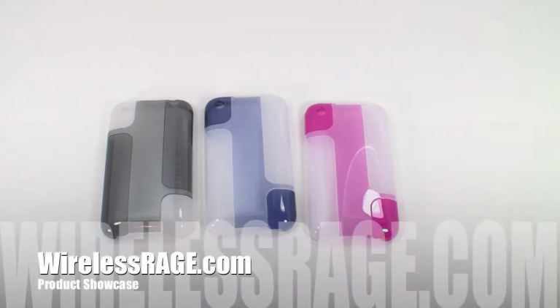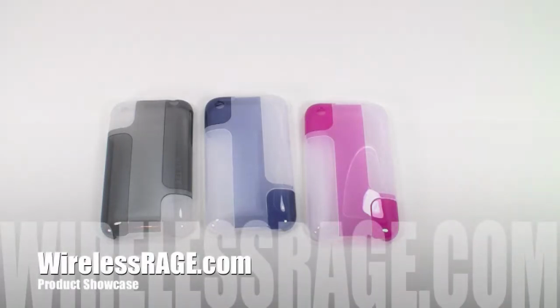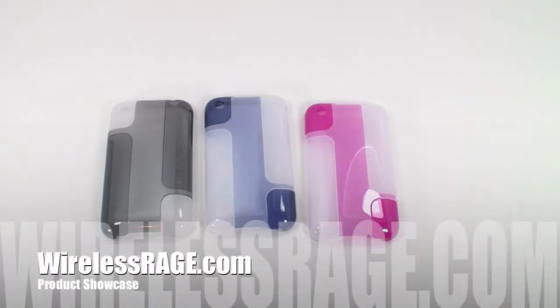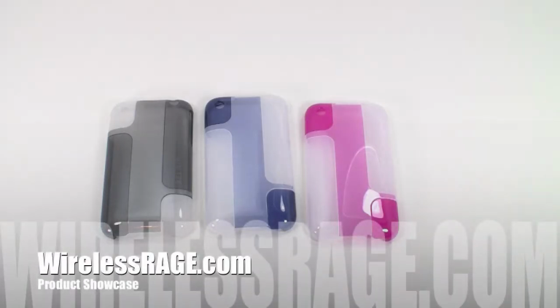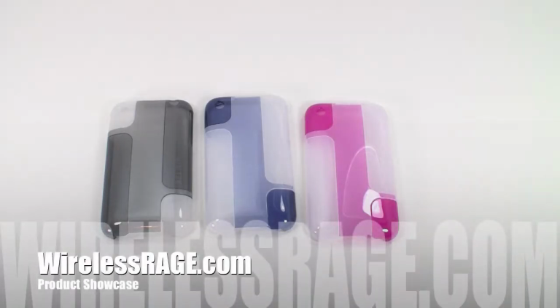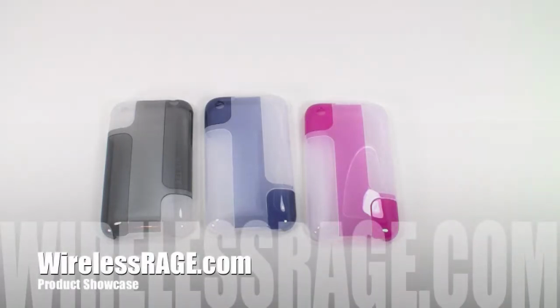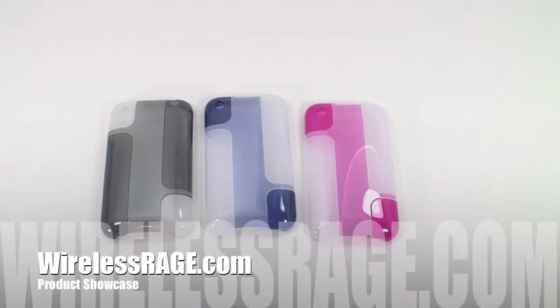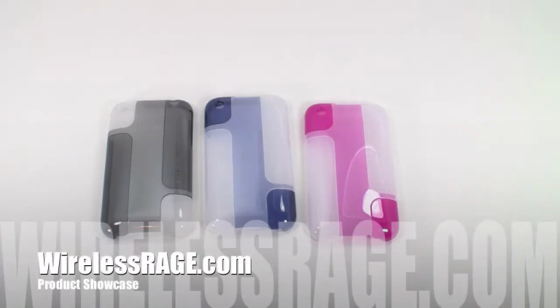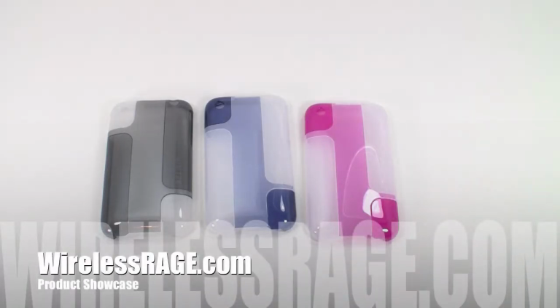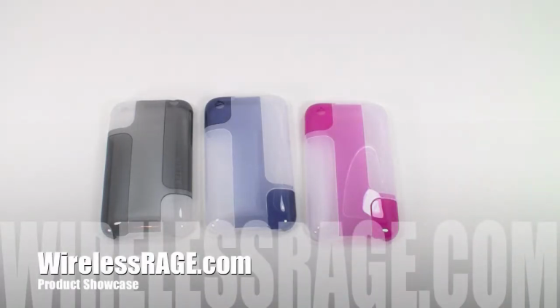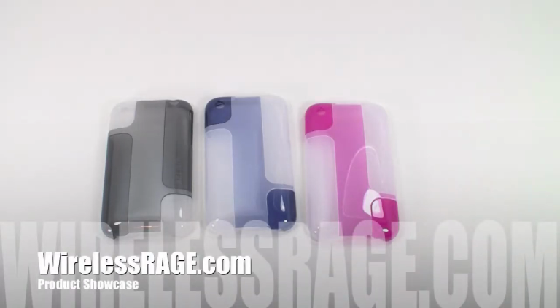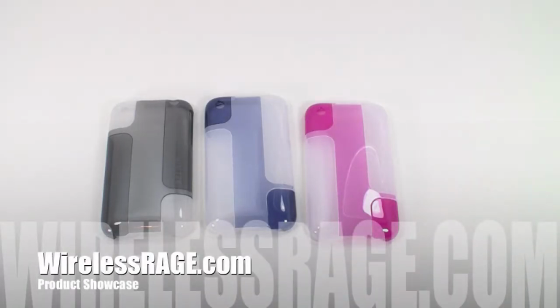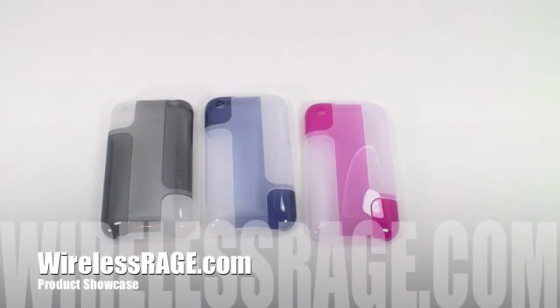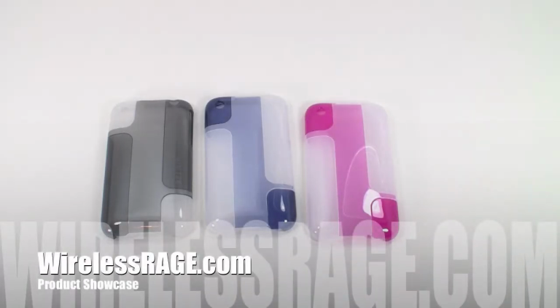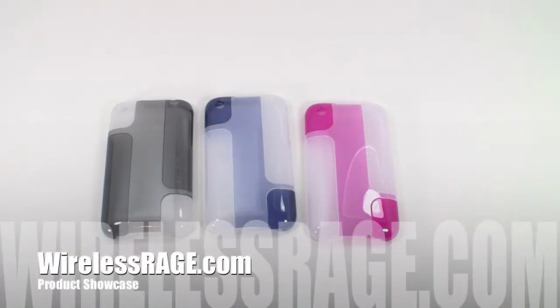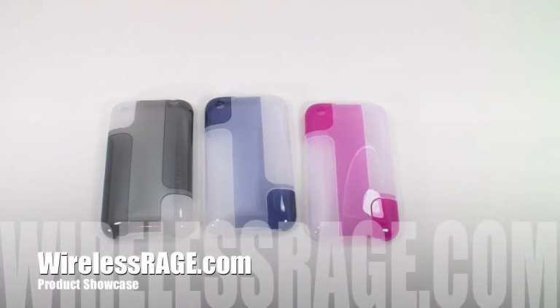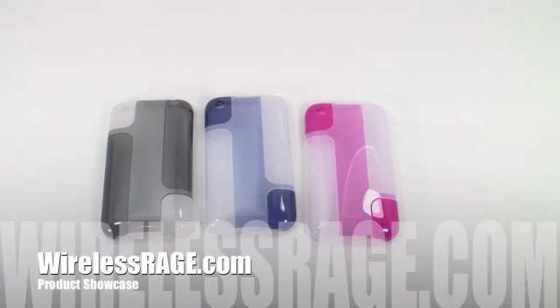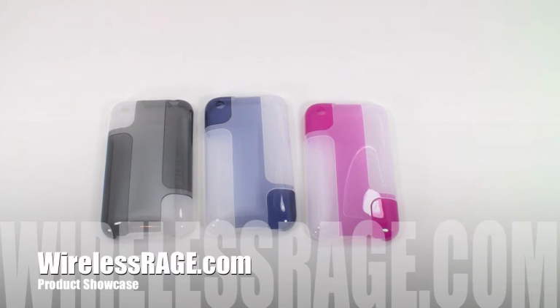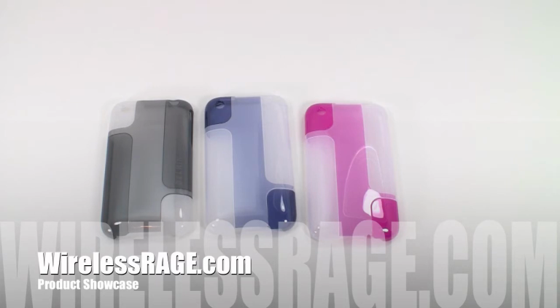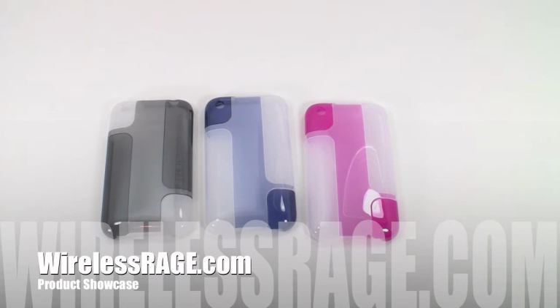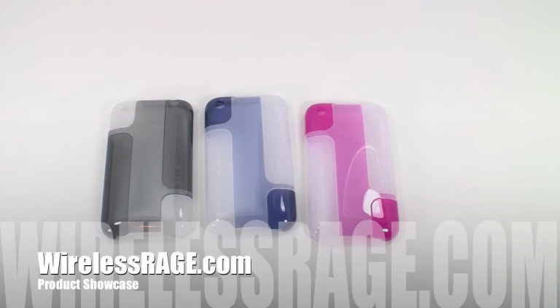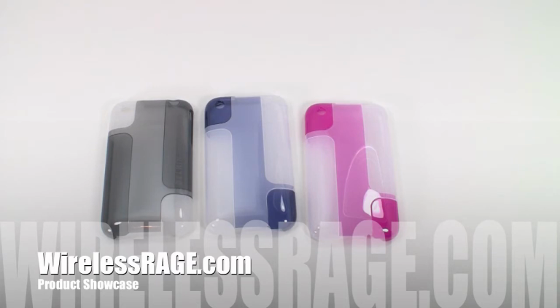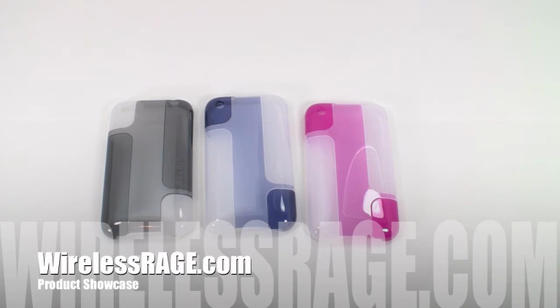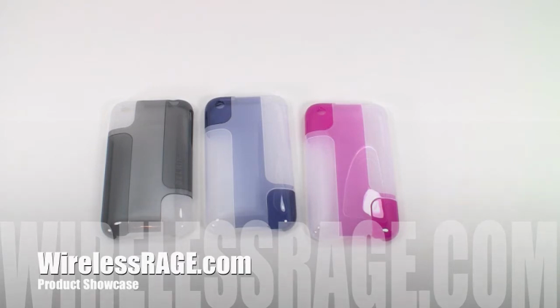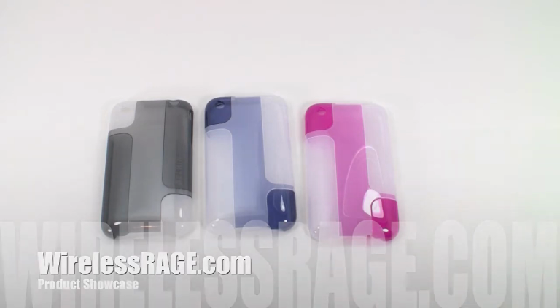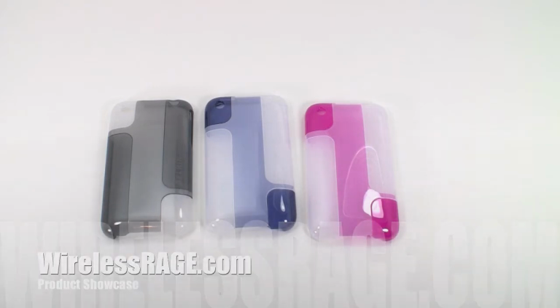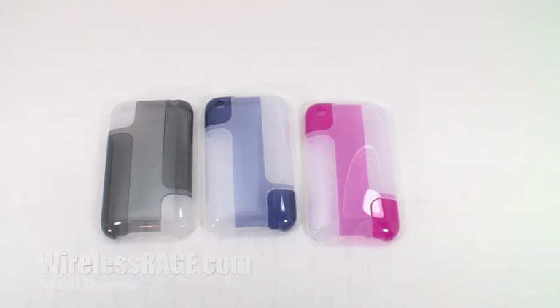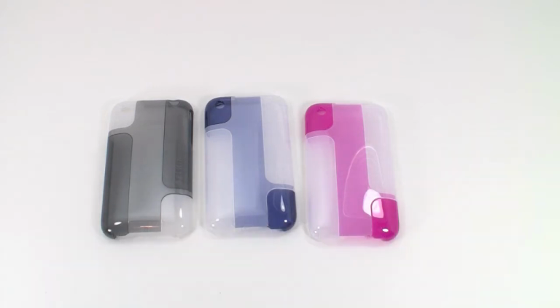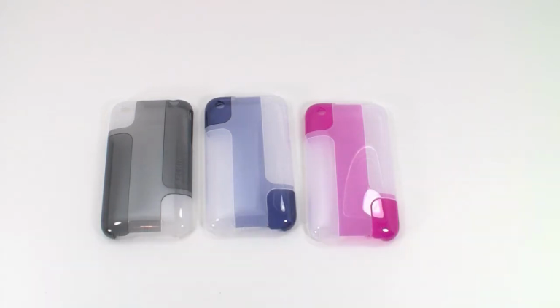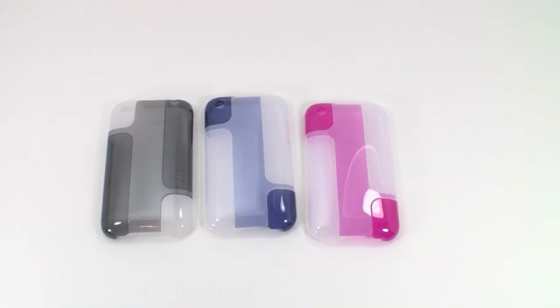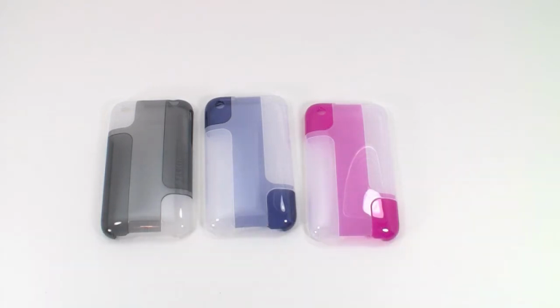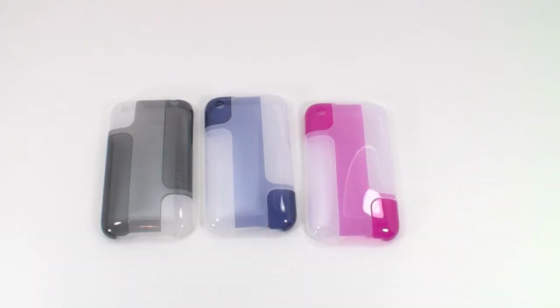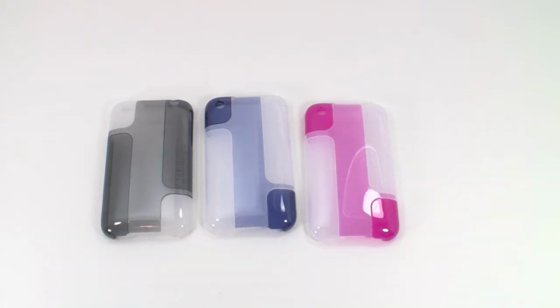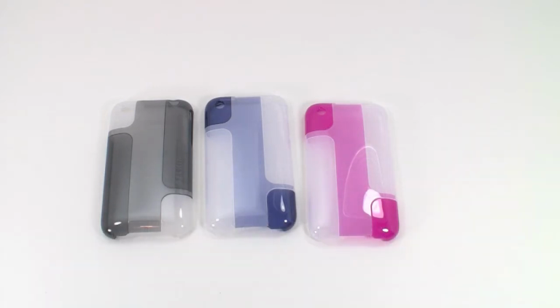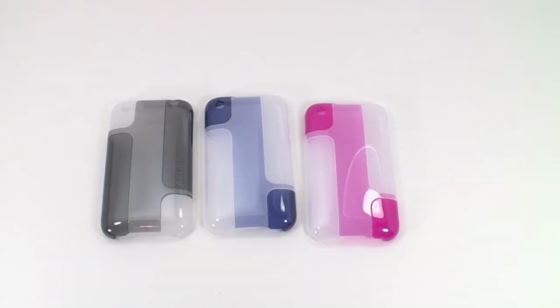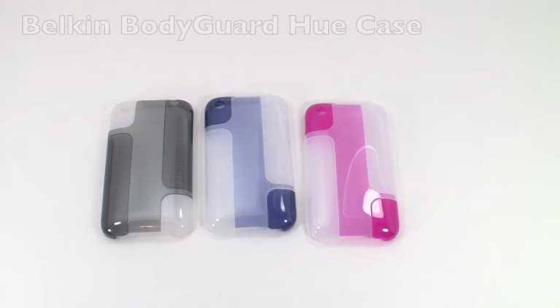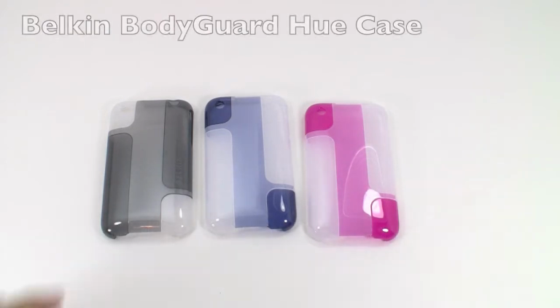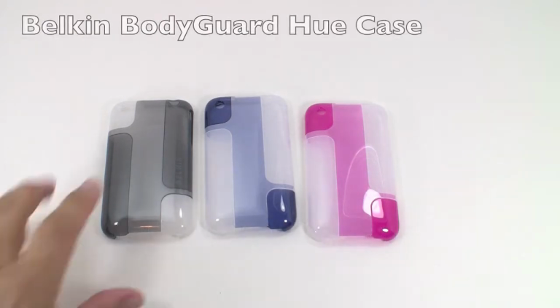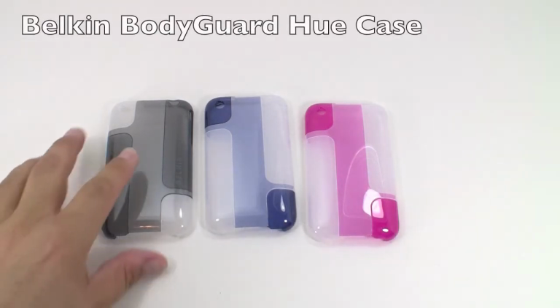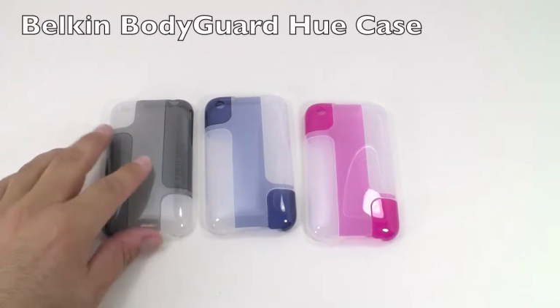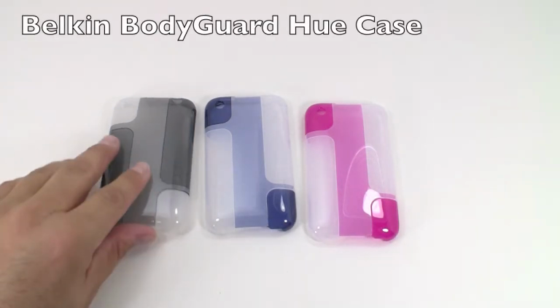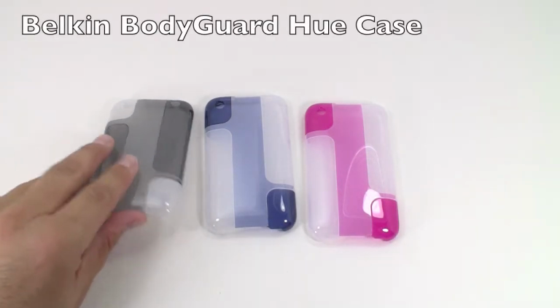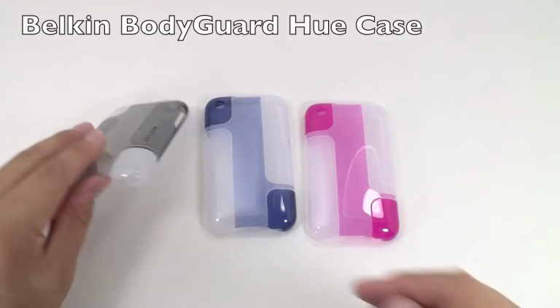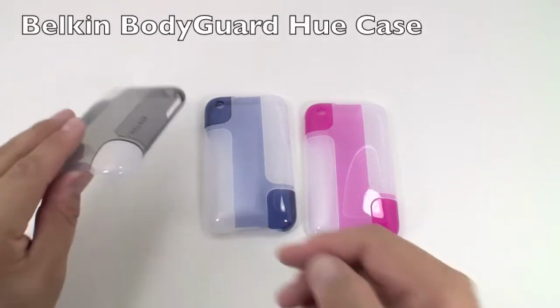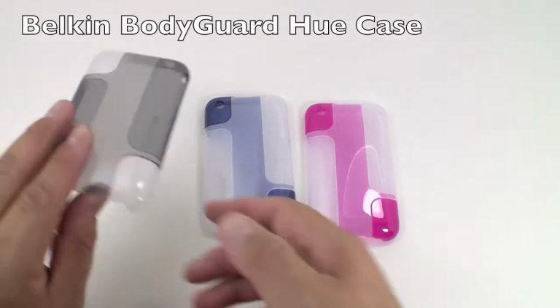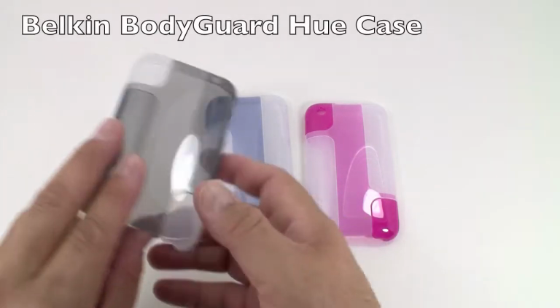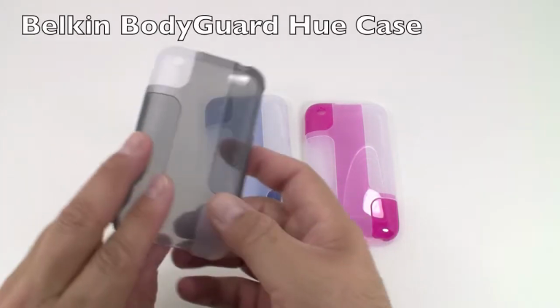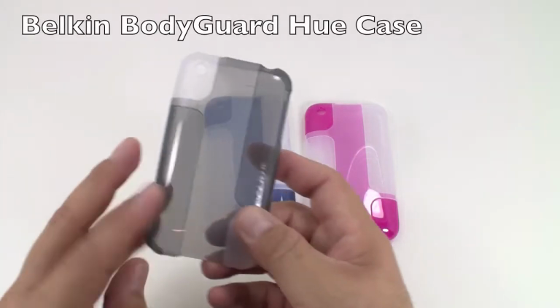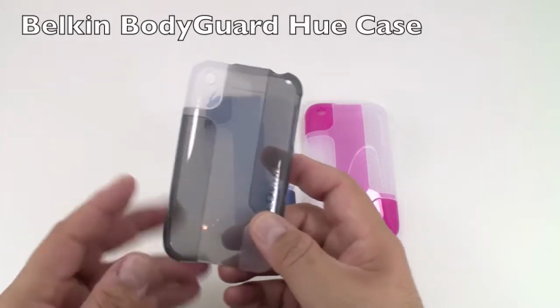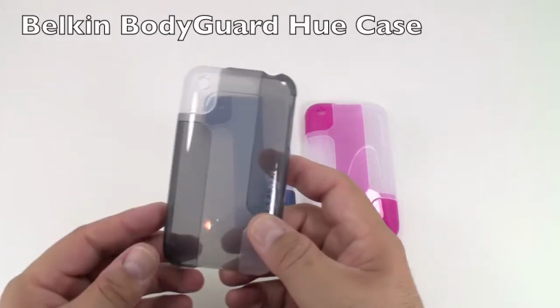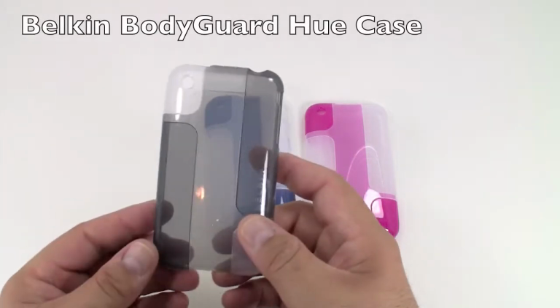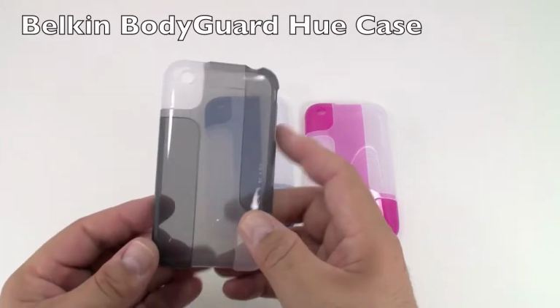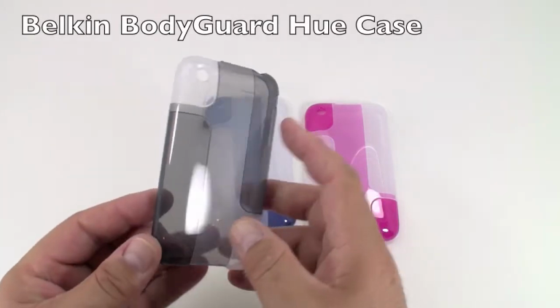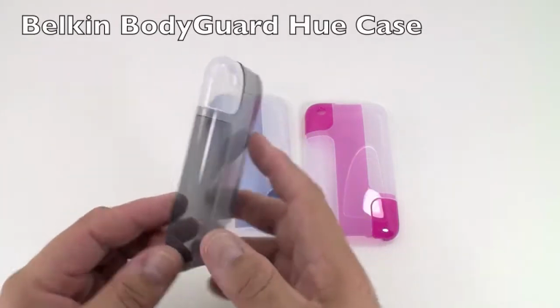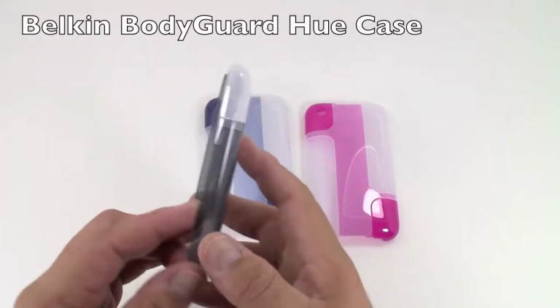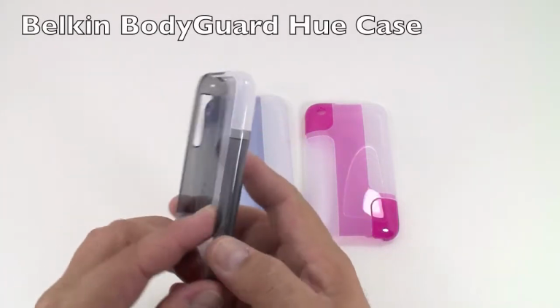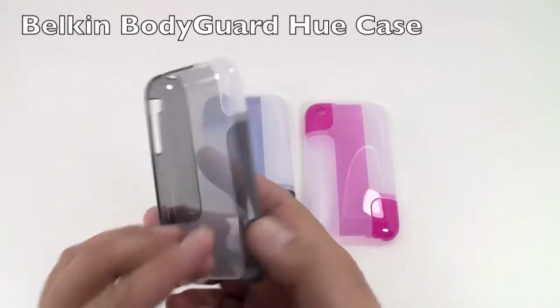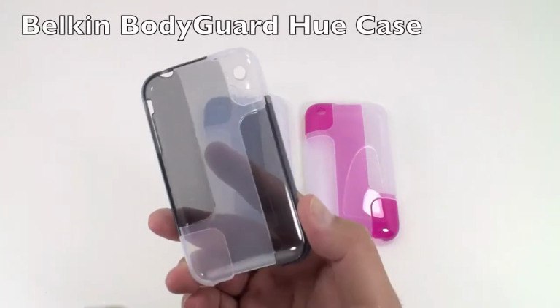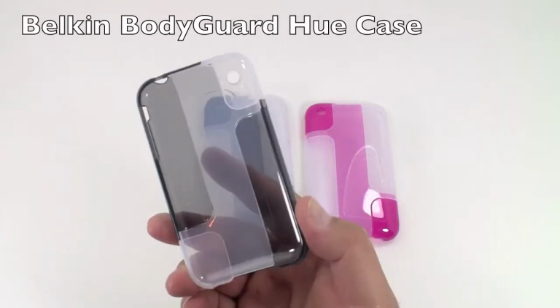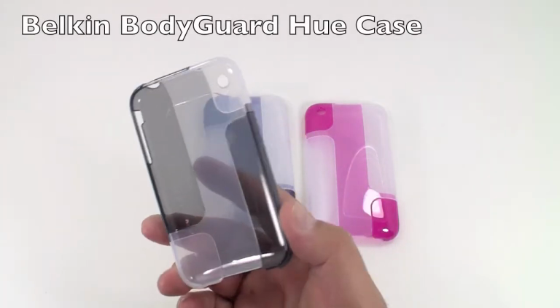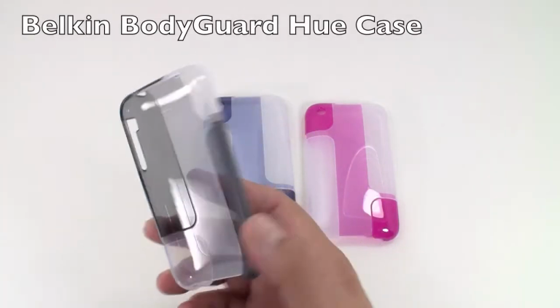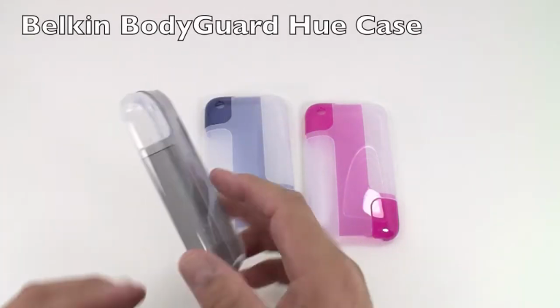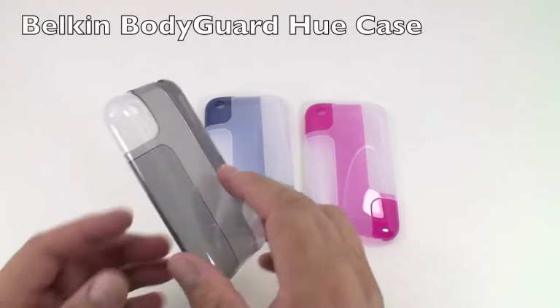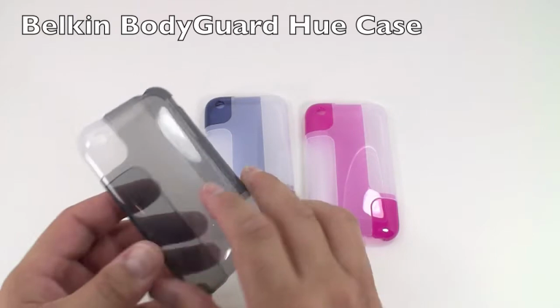Hello and welcome to WirelessRage.com product showcase. Here we have the new Belkin Bodyguard Hue iPhone 3G and 3GS case.